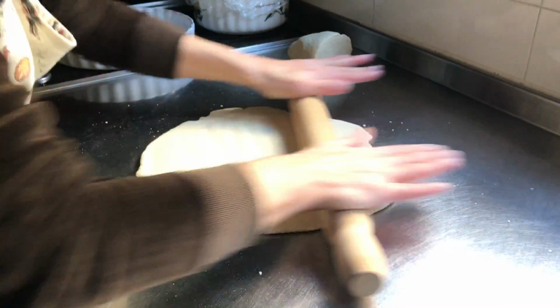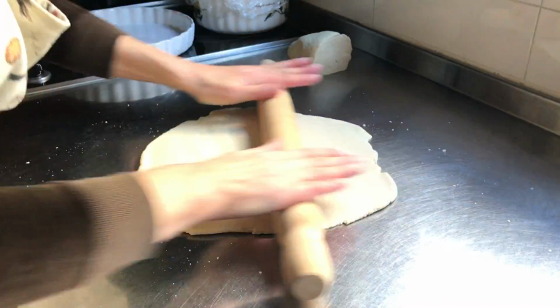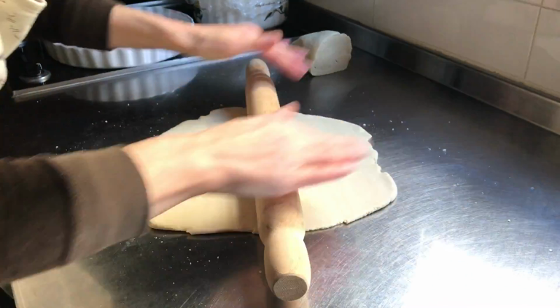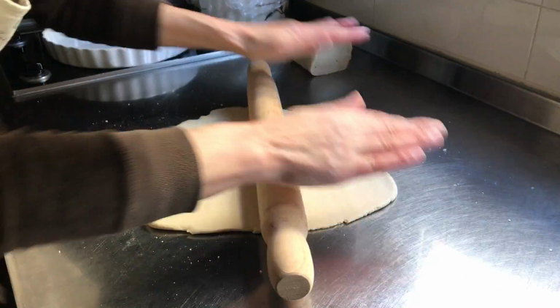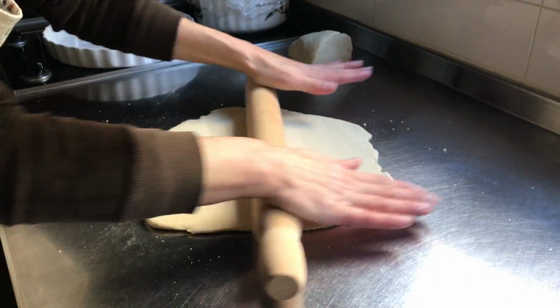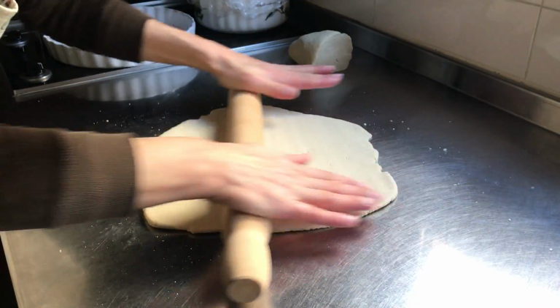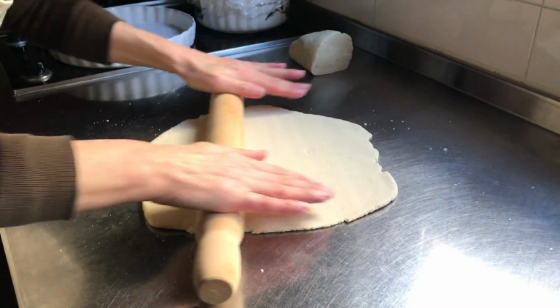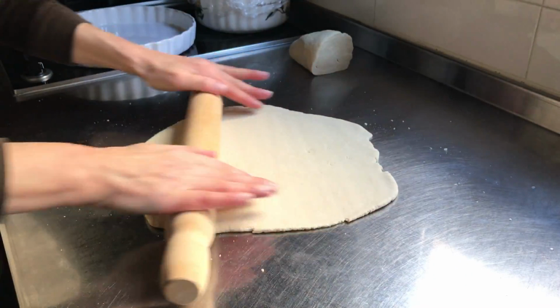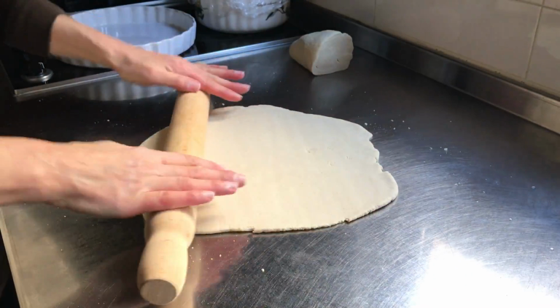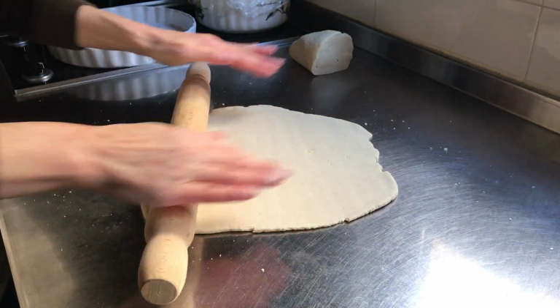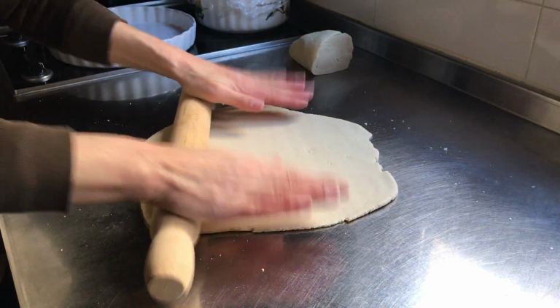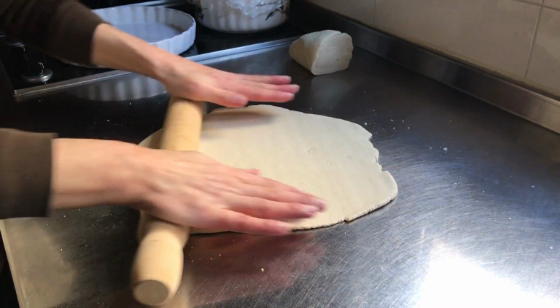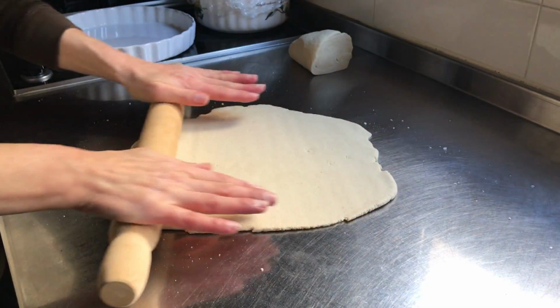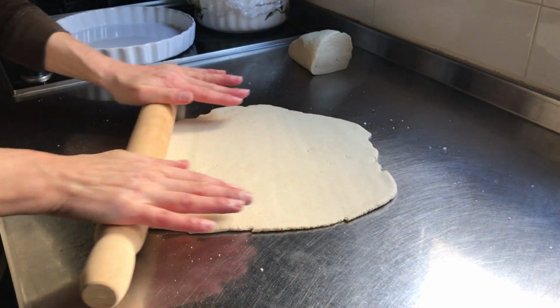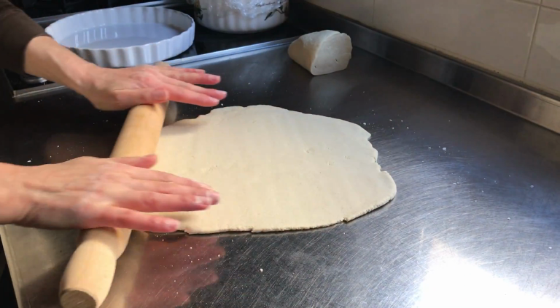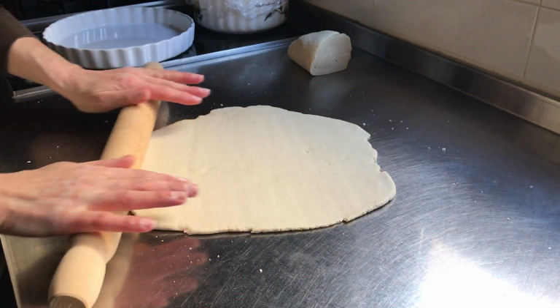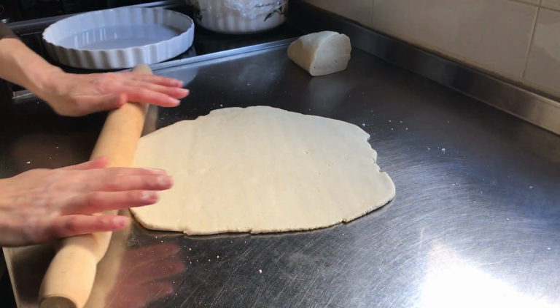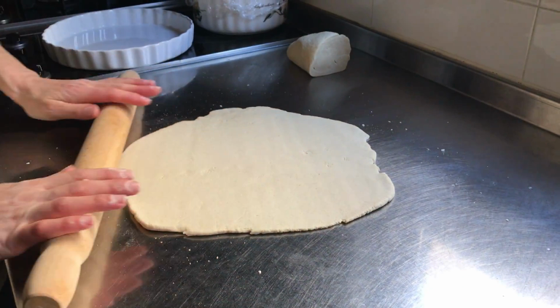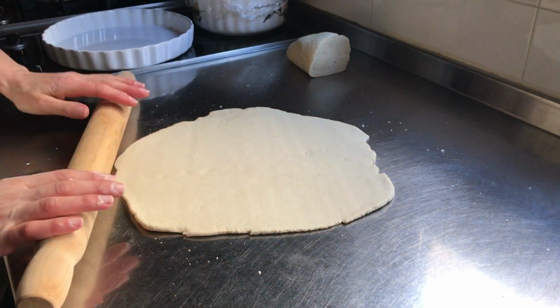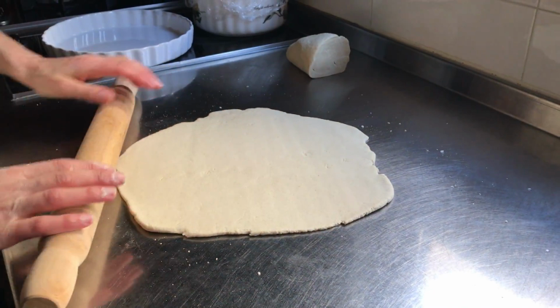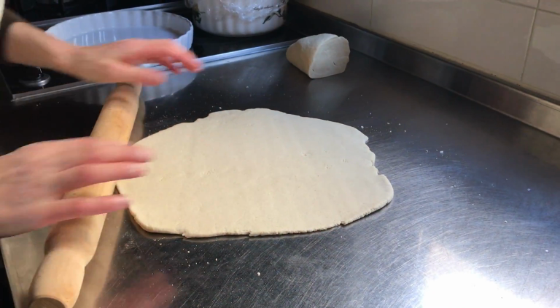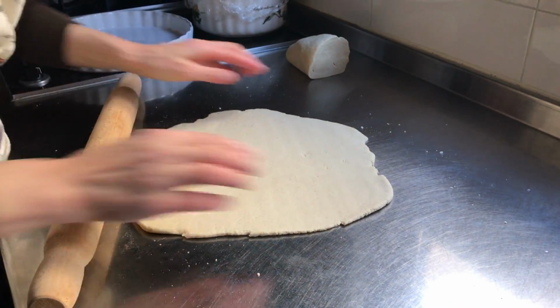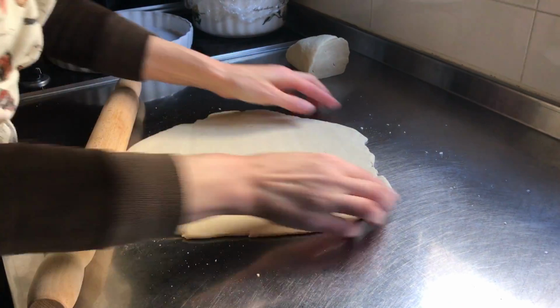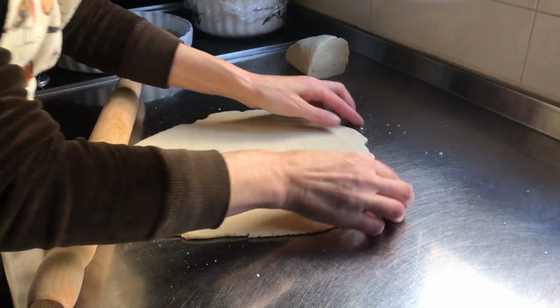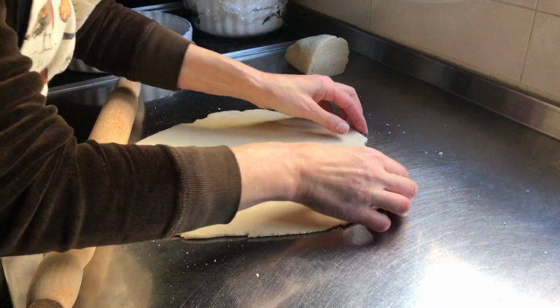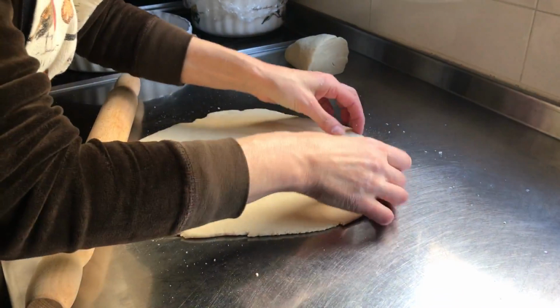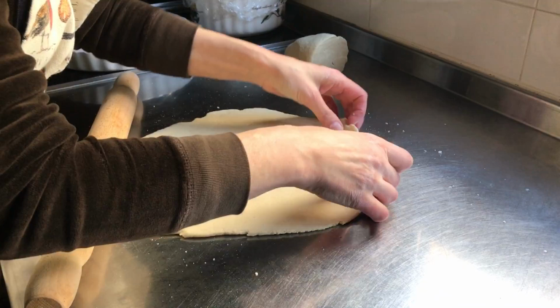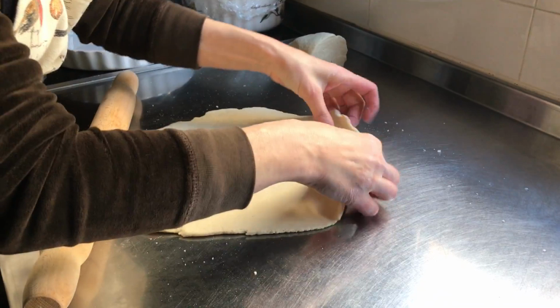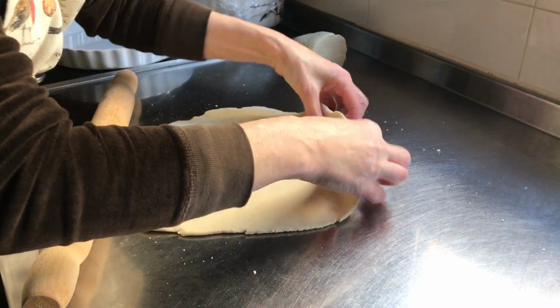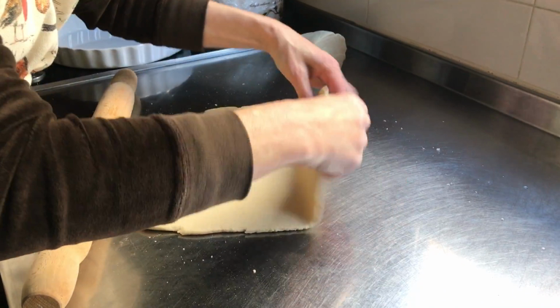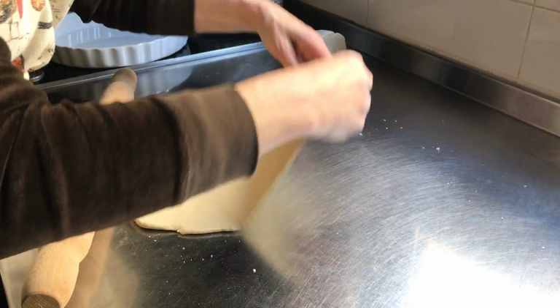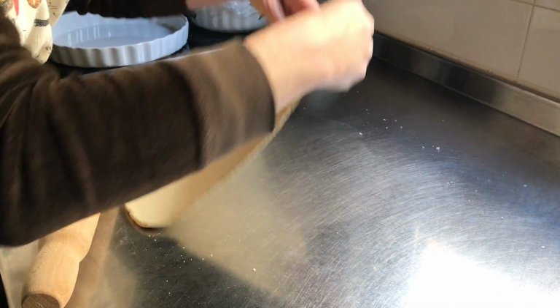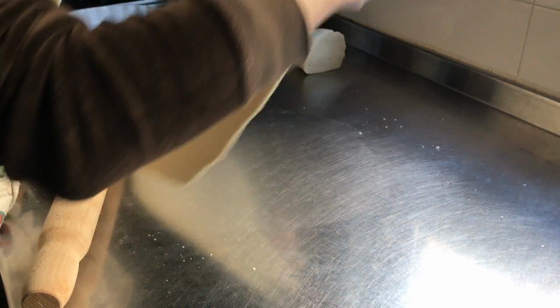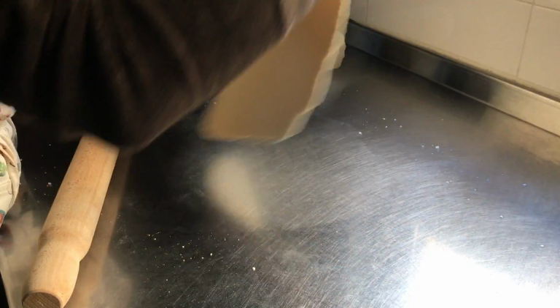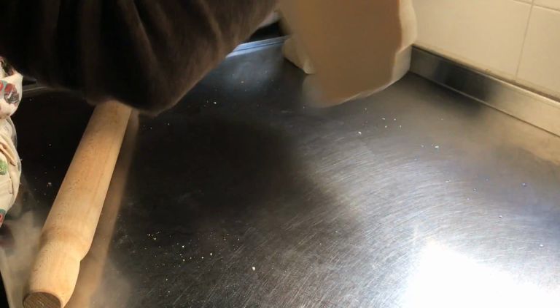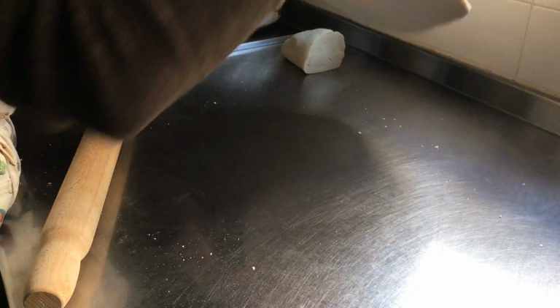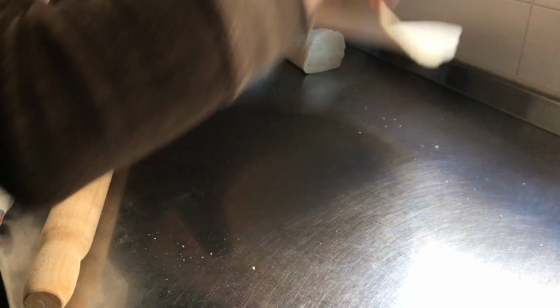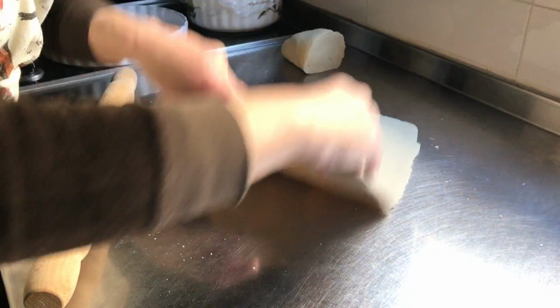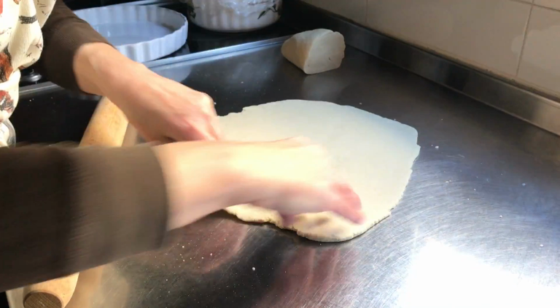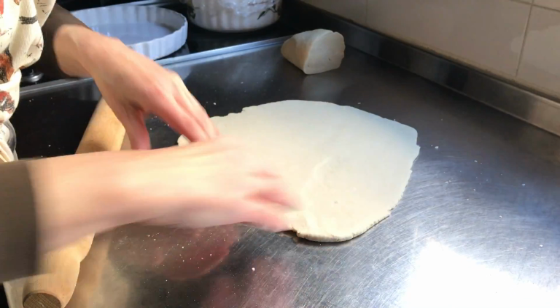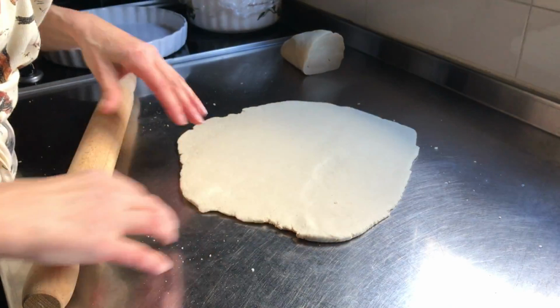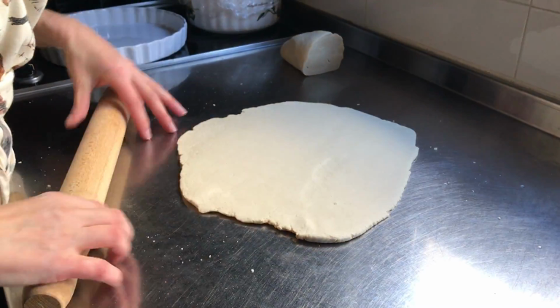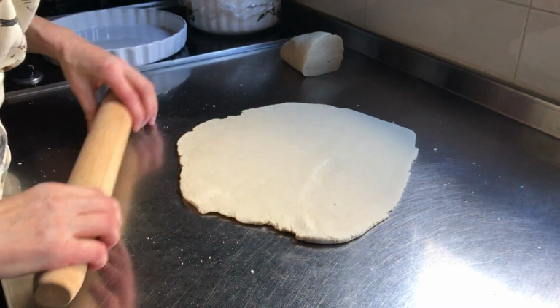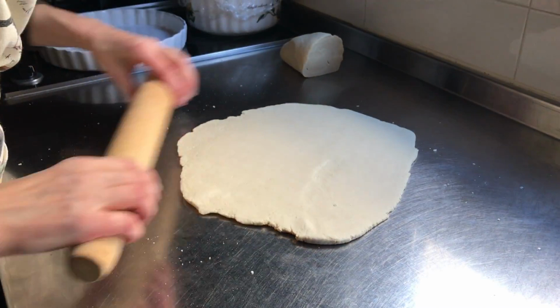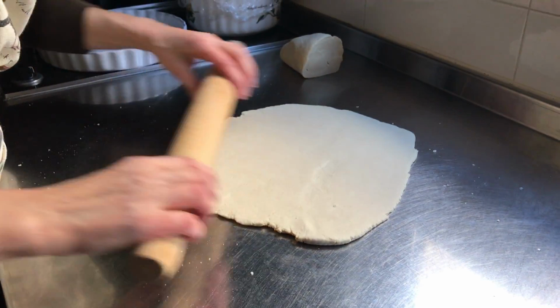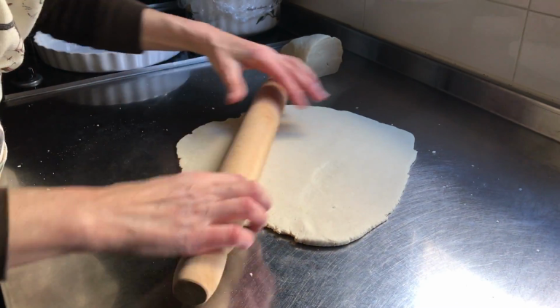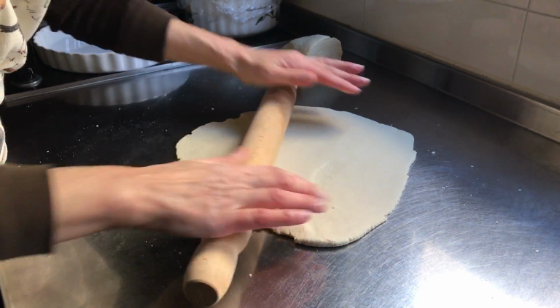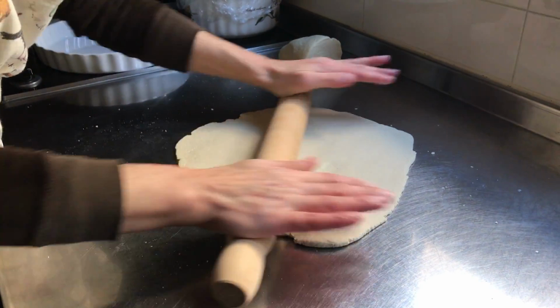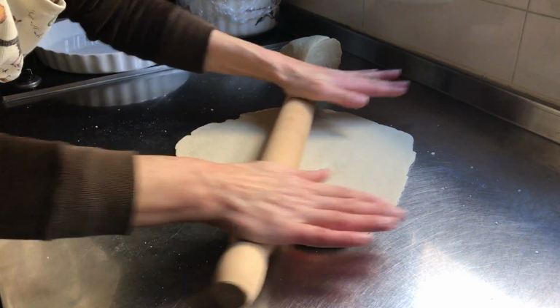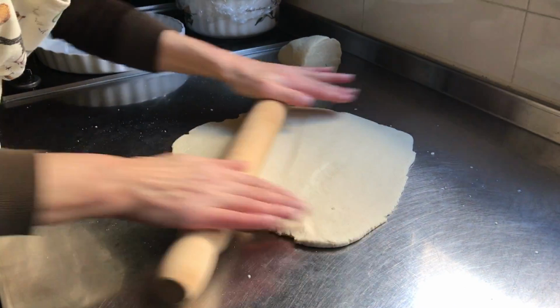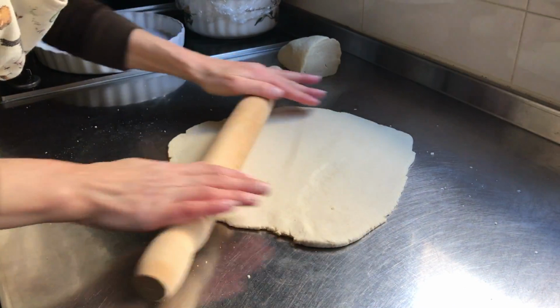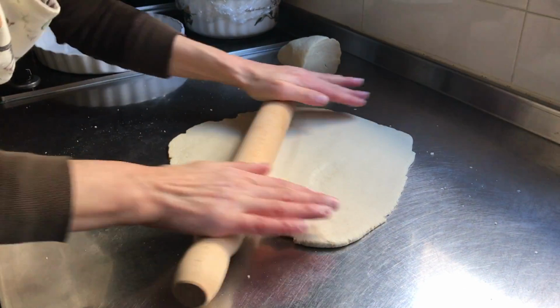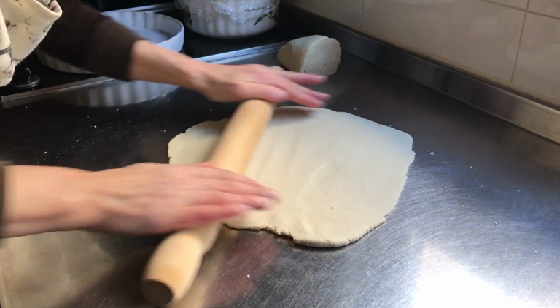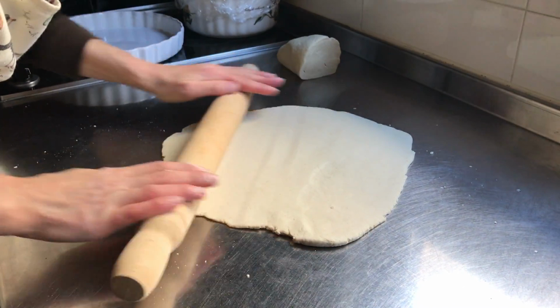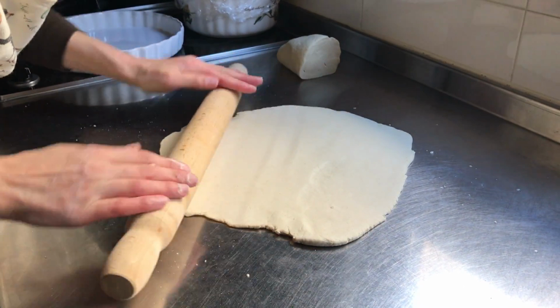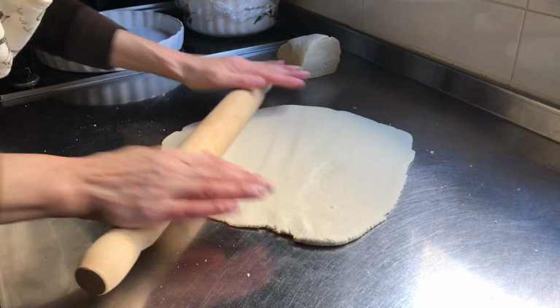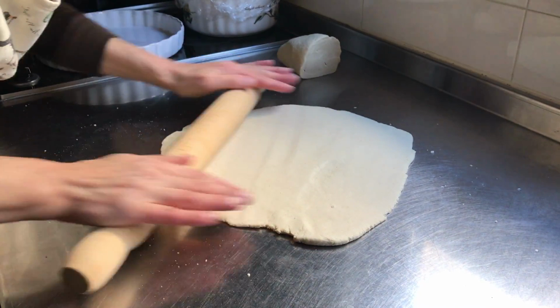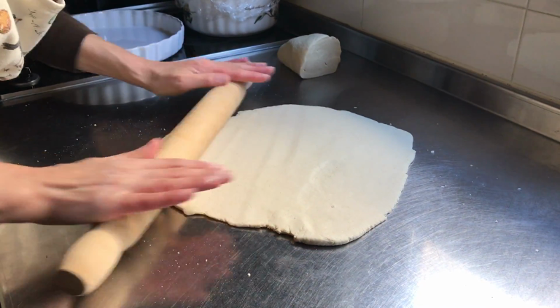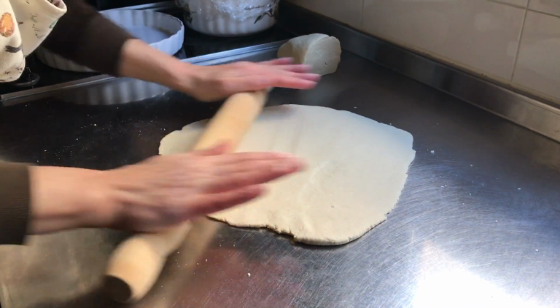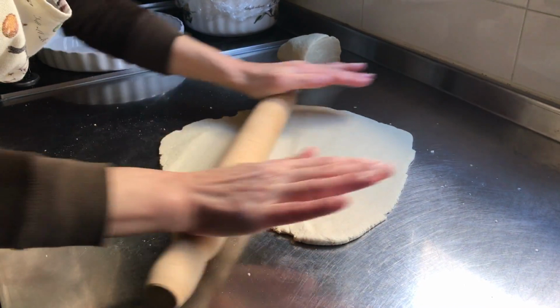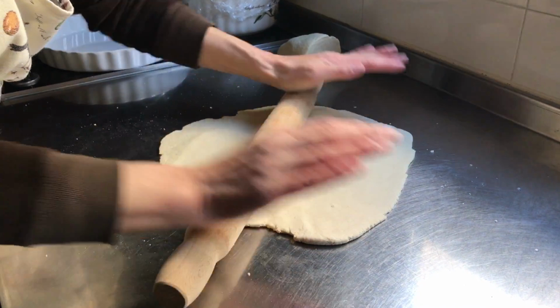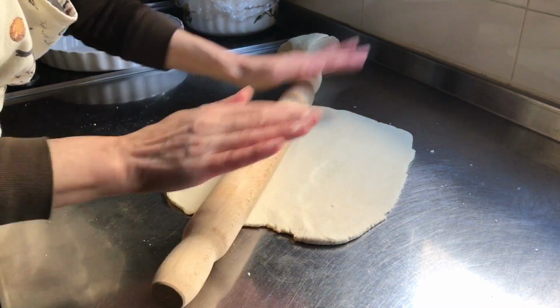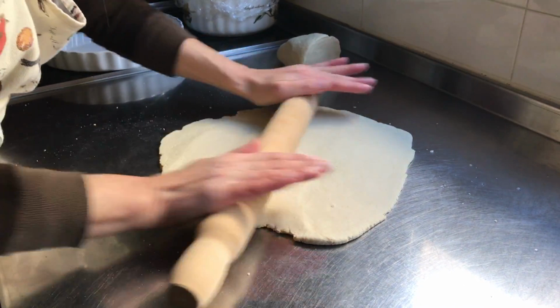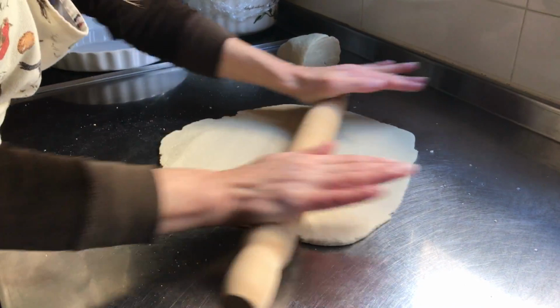I'll show you how to use the paper in a small piece of paper. I'm going to show you how to use the paper.